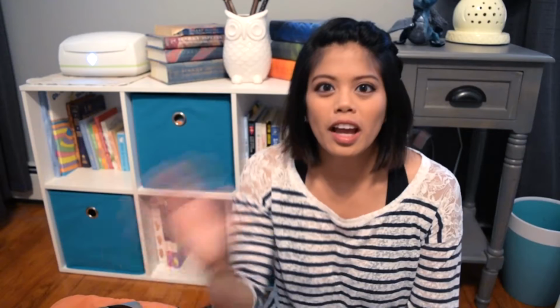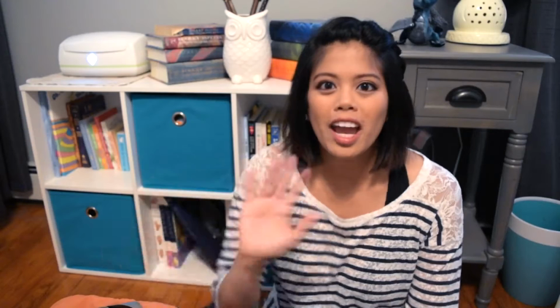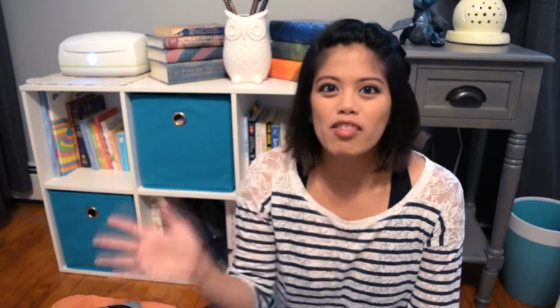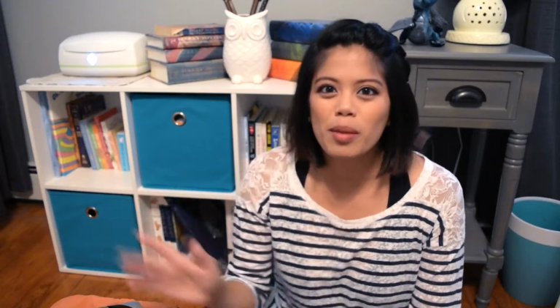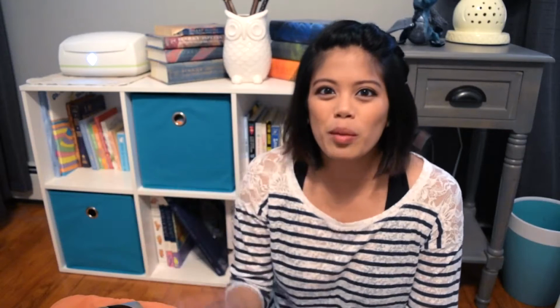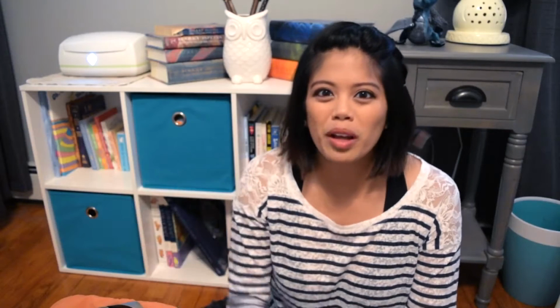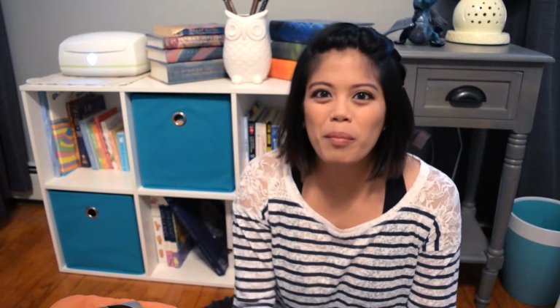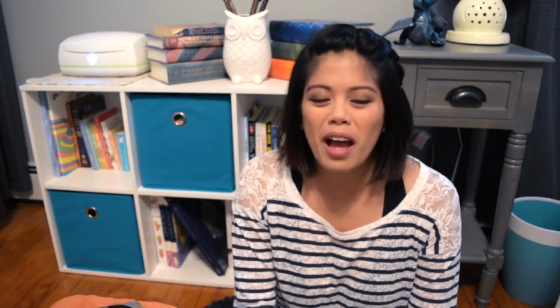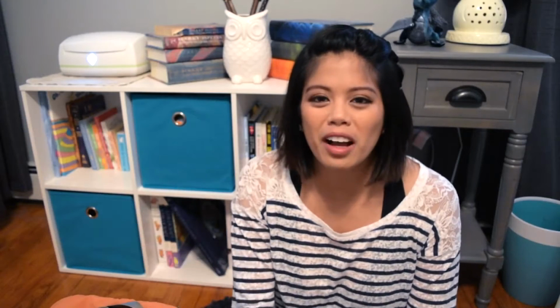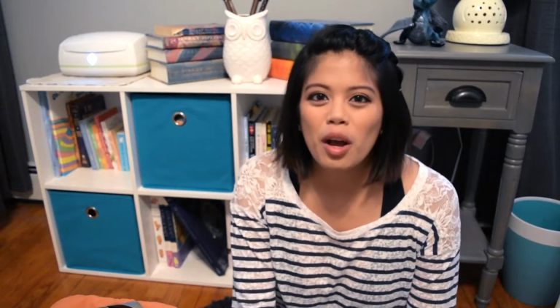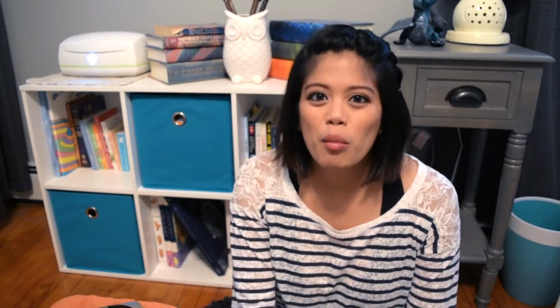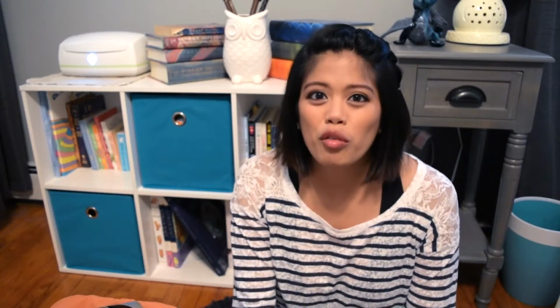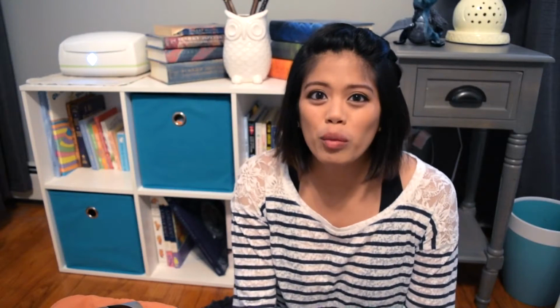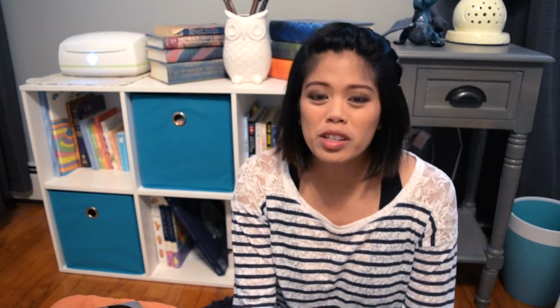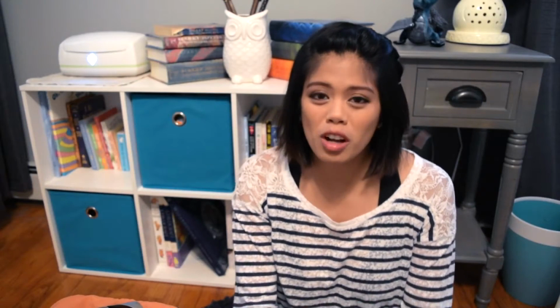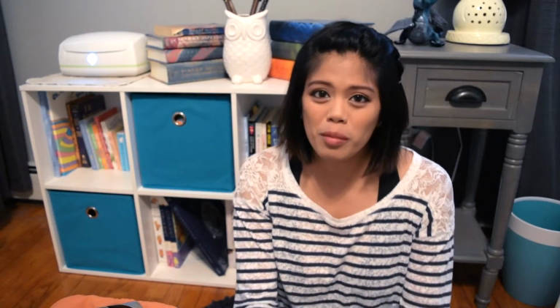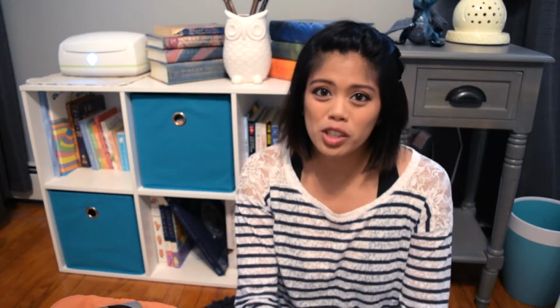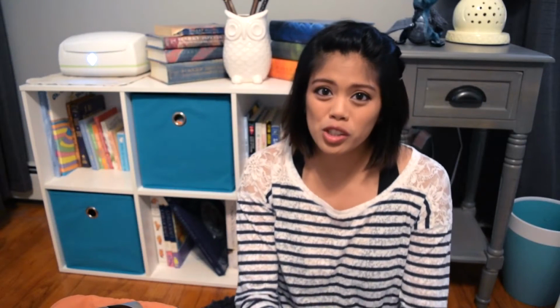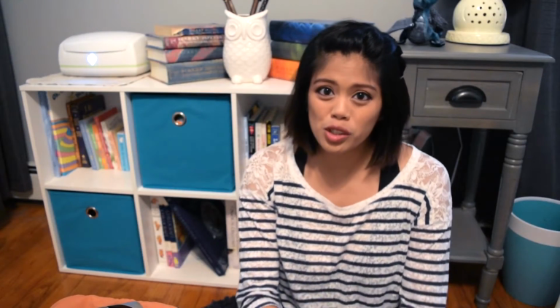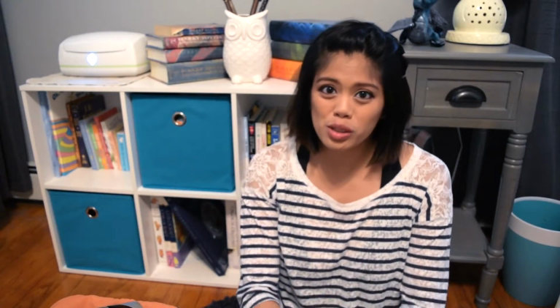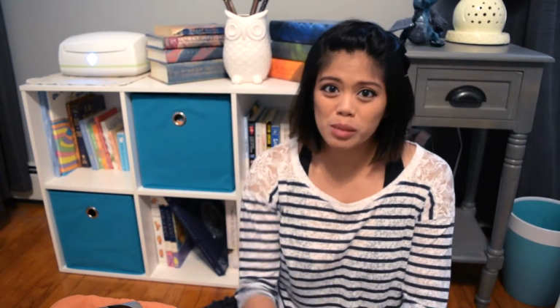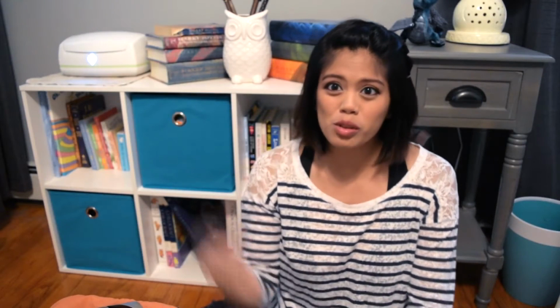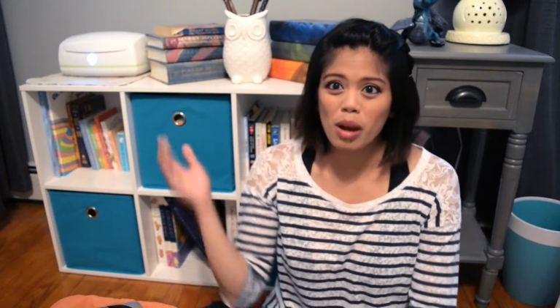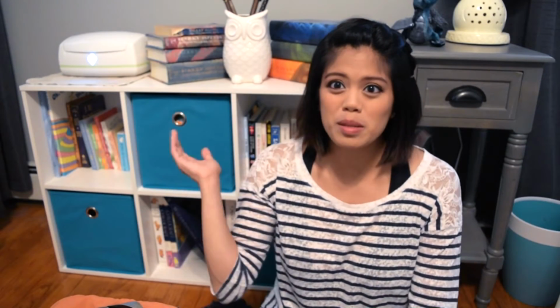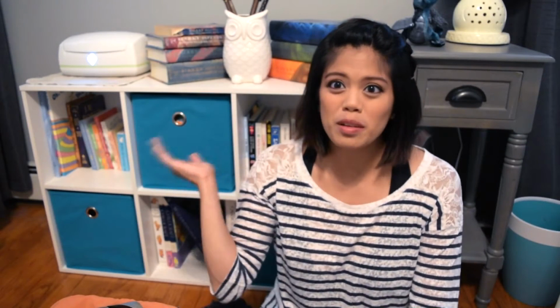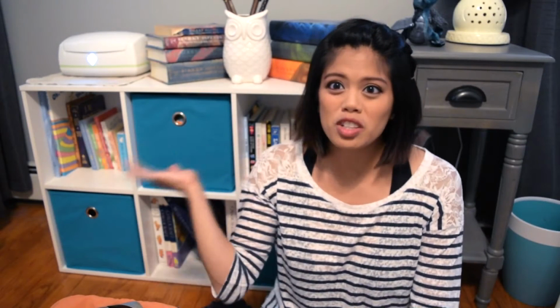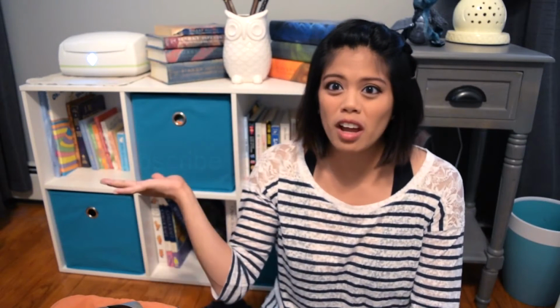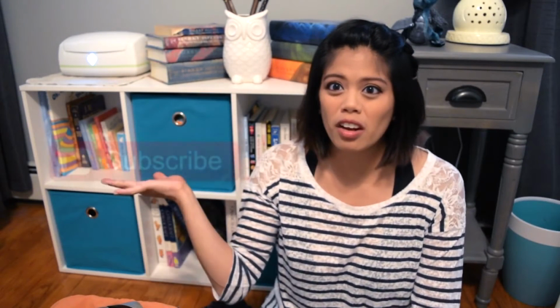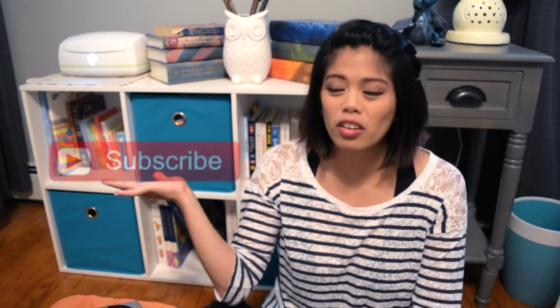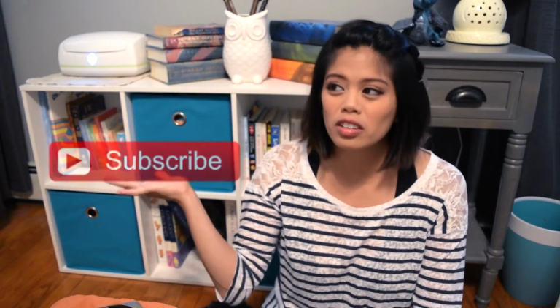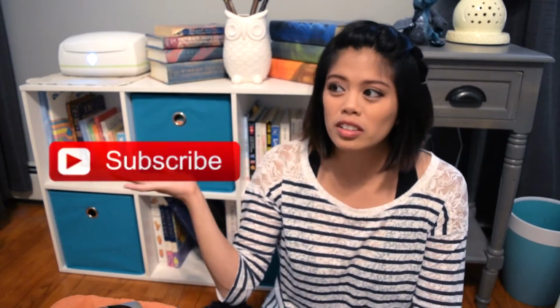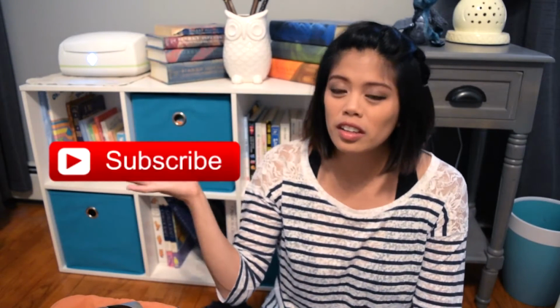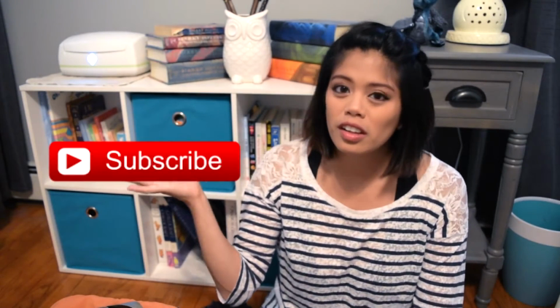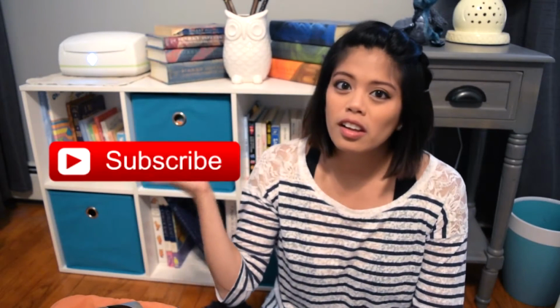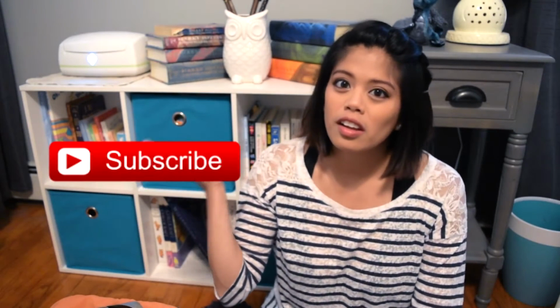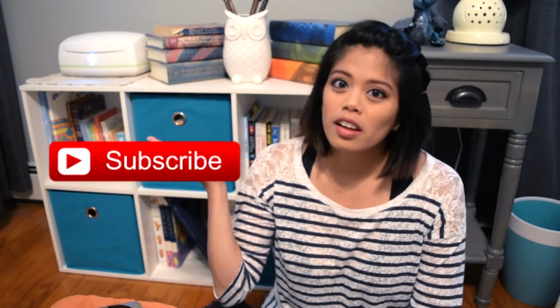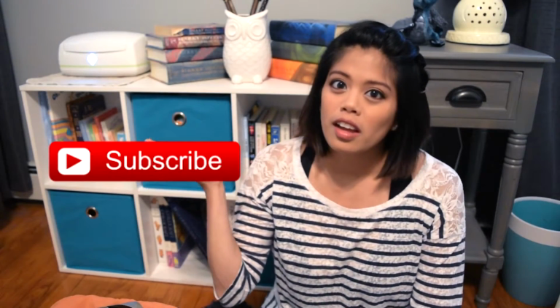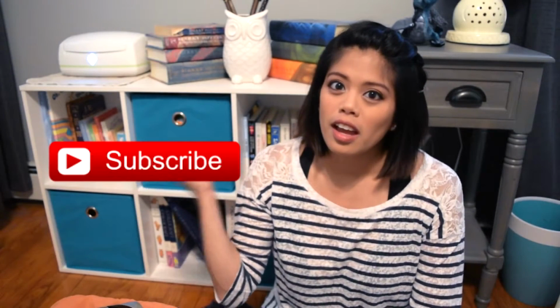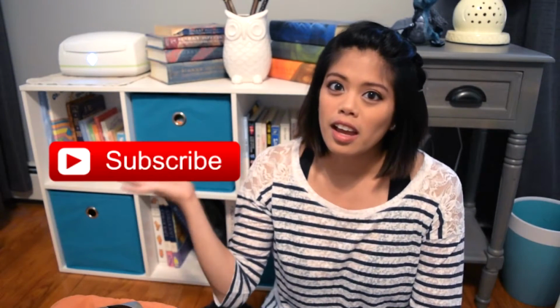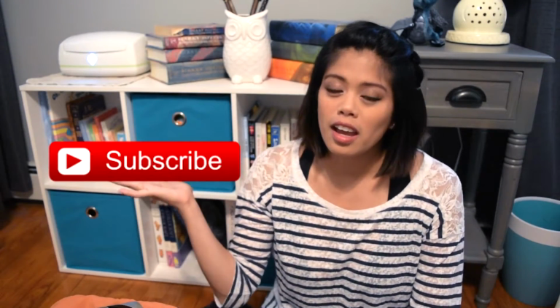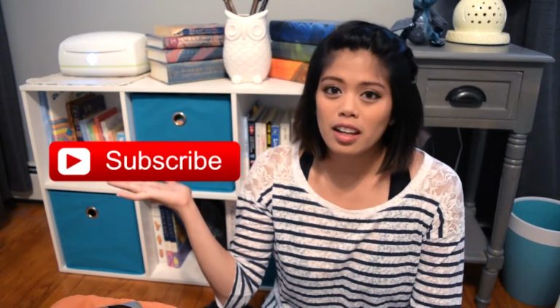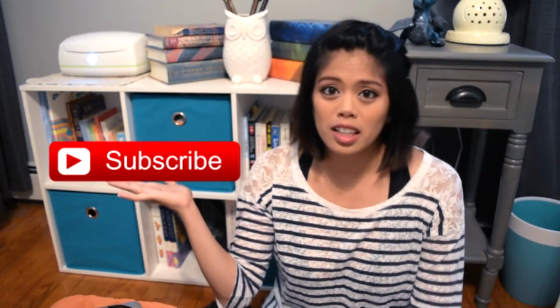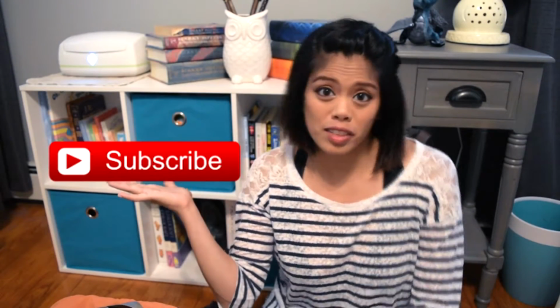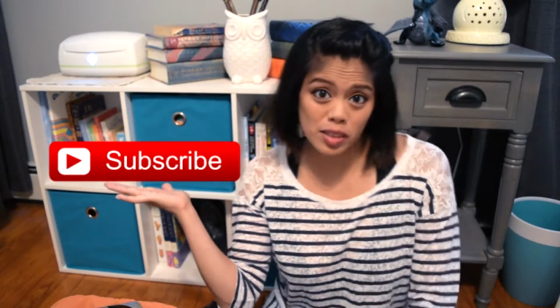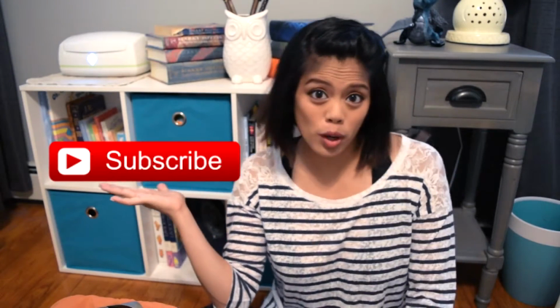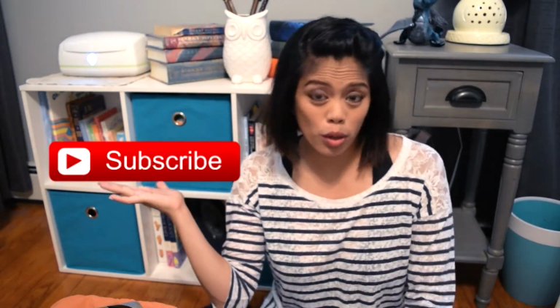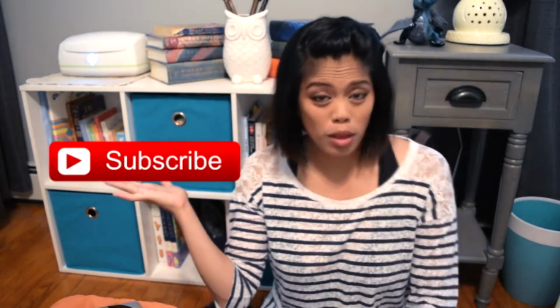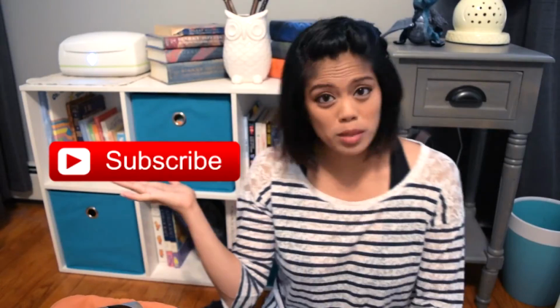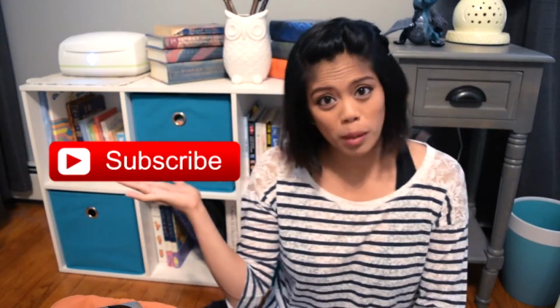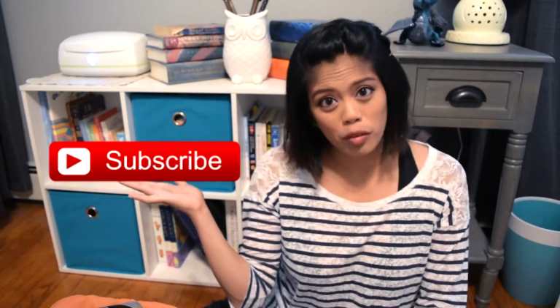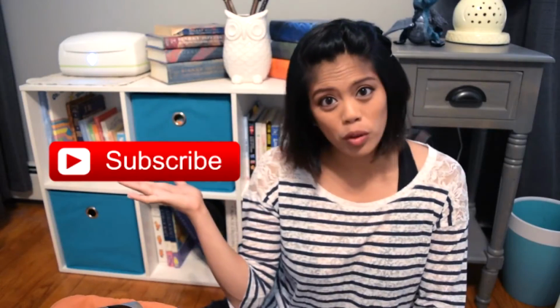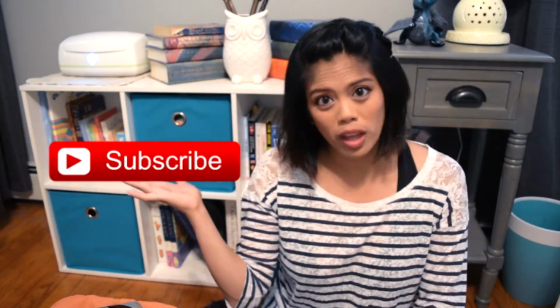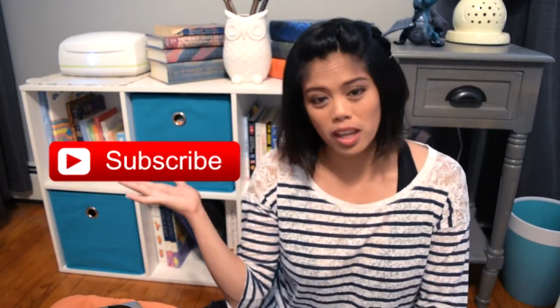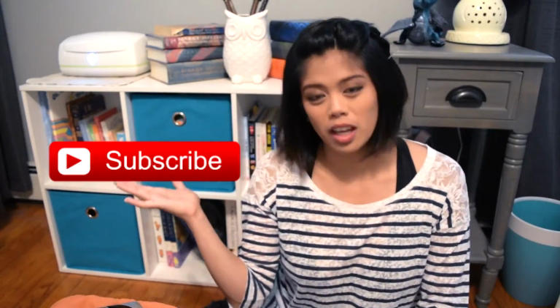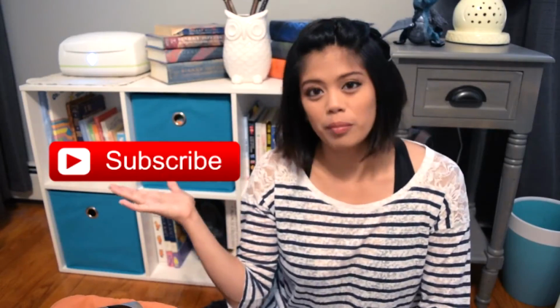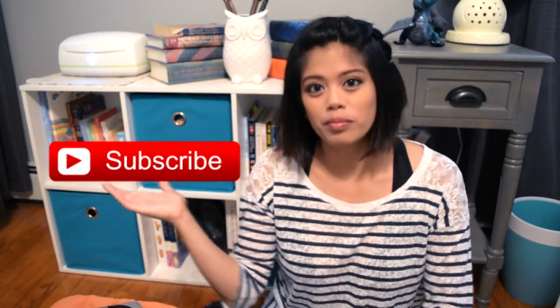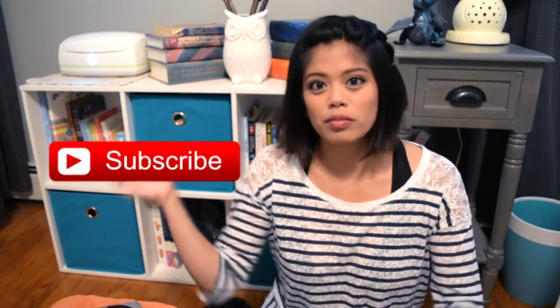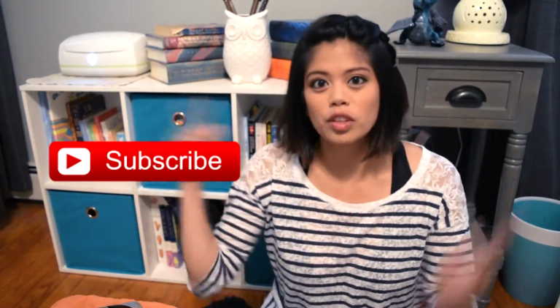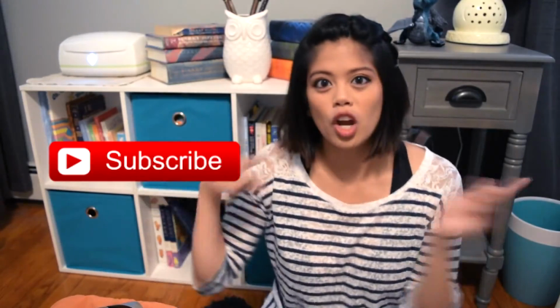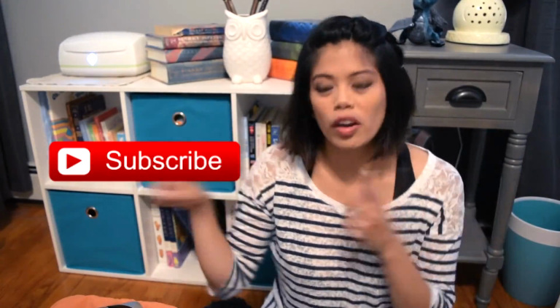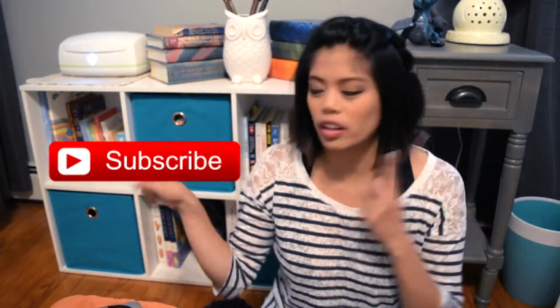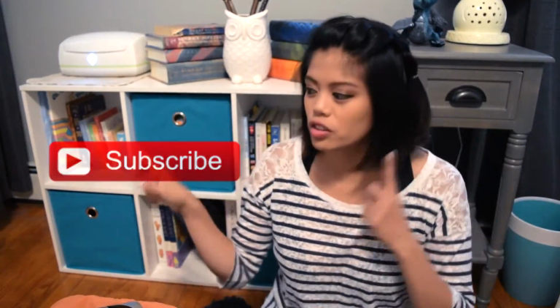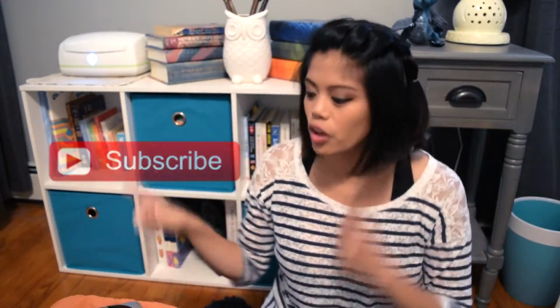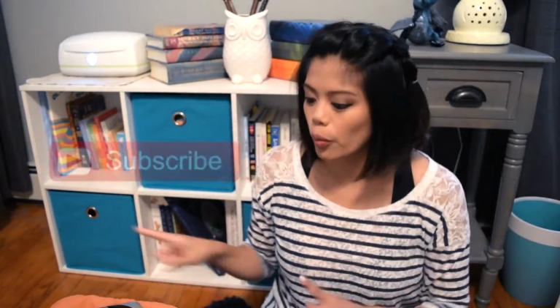Hey everybody, welcome back. Before we start, make sure you subscribe to my channel and give this video a thumbs up if you like it. Alright, let's go.